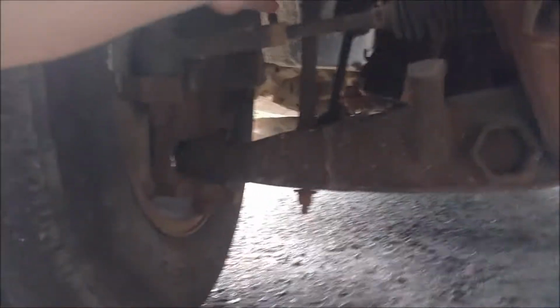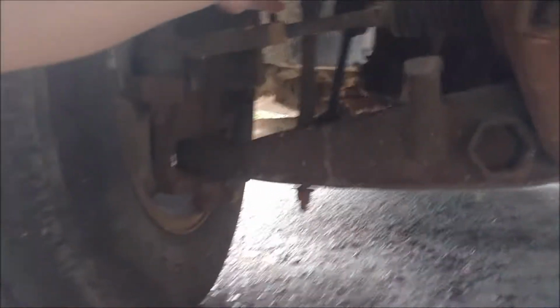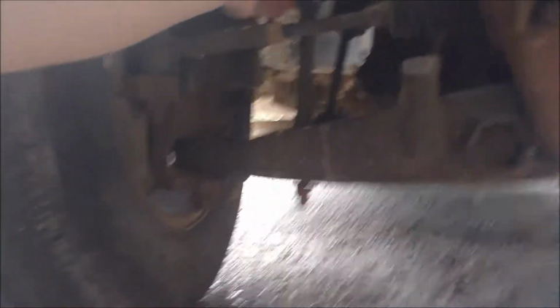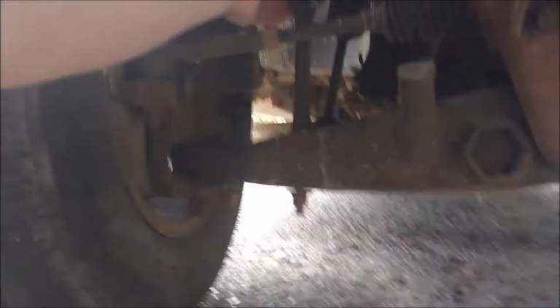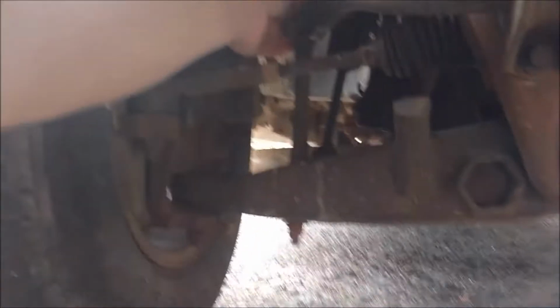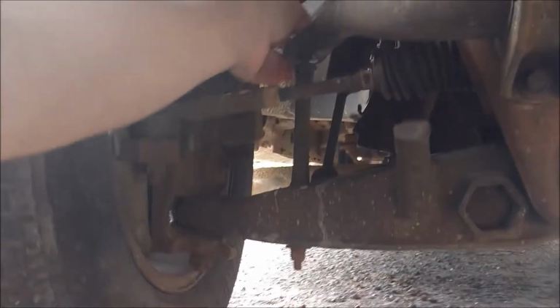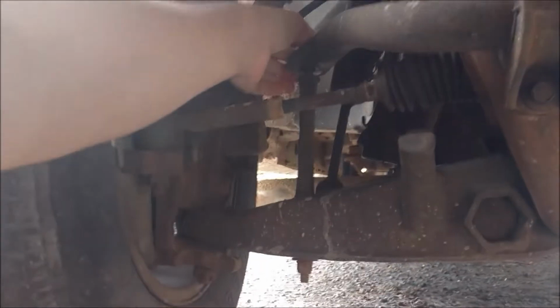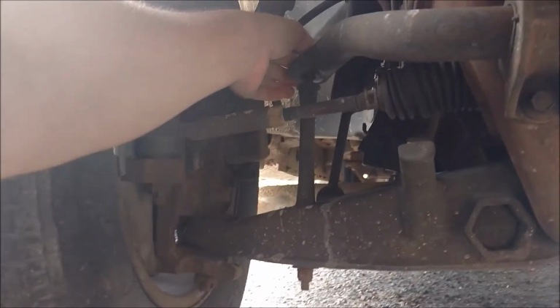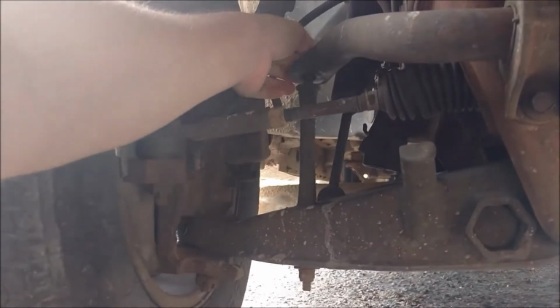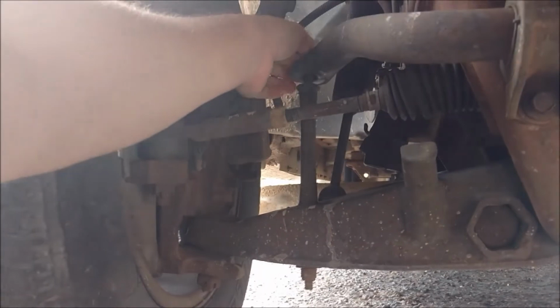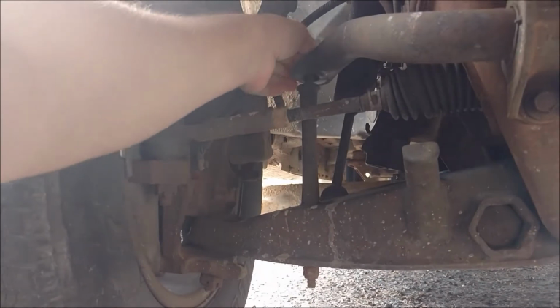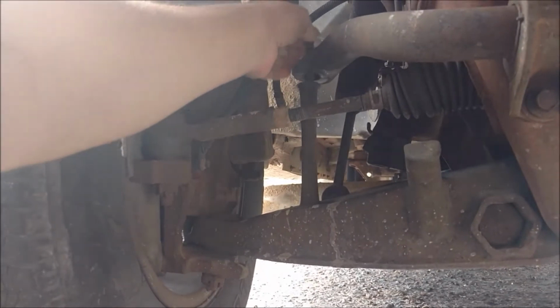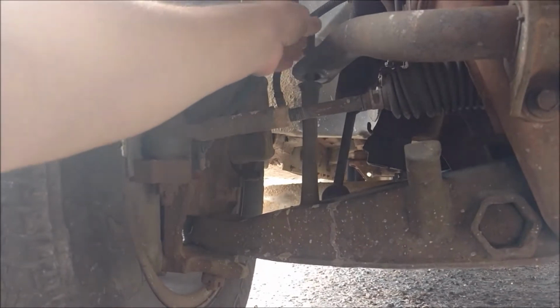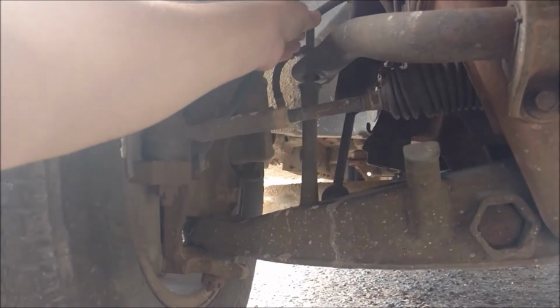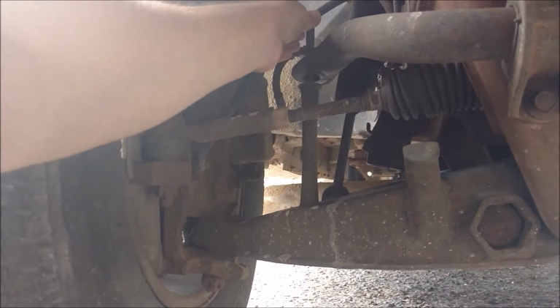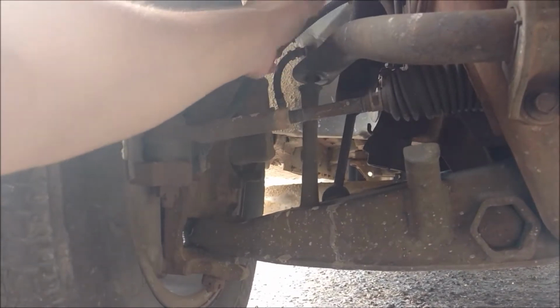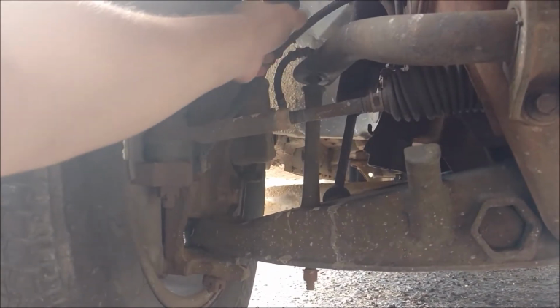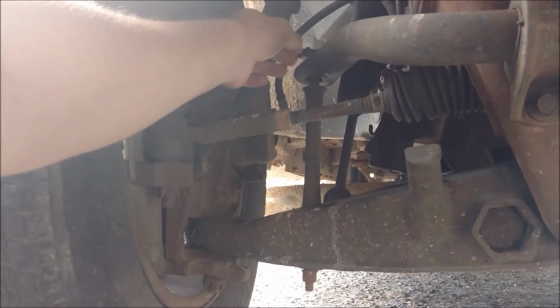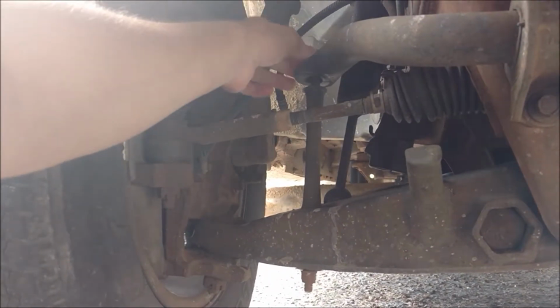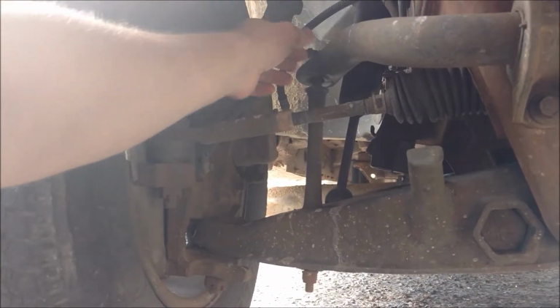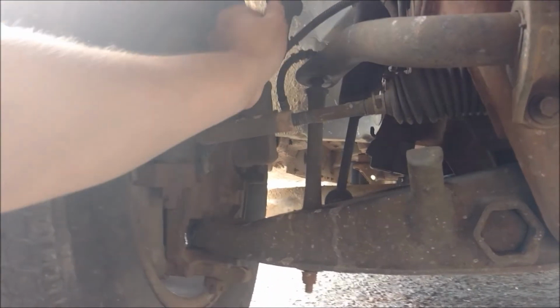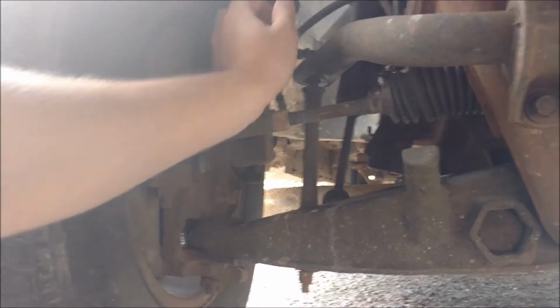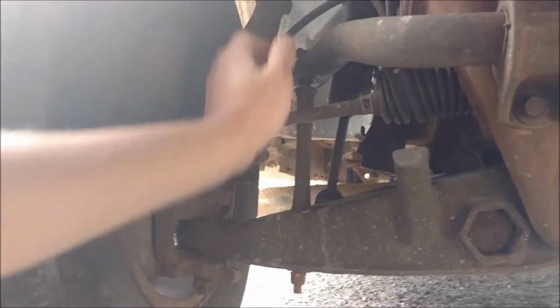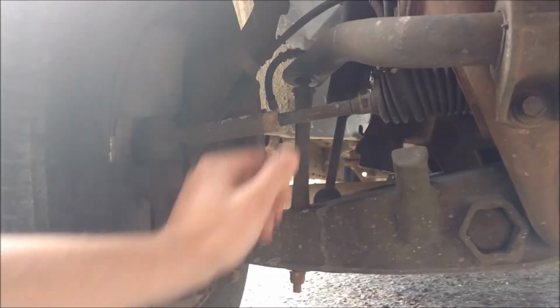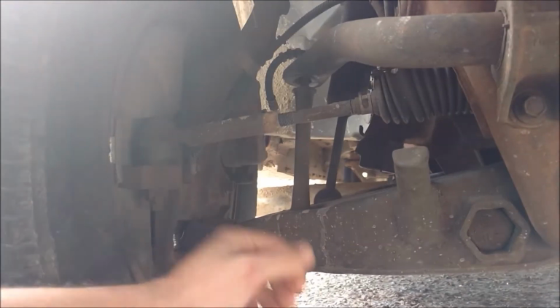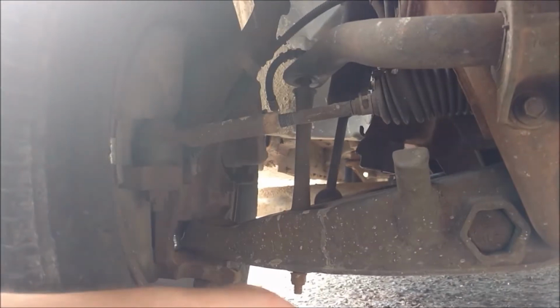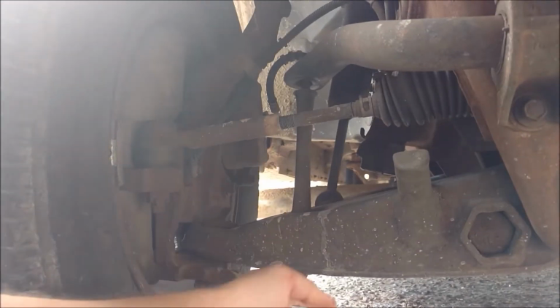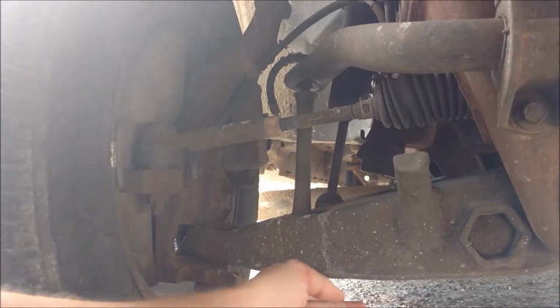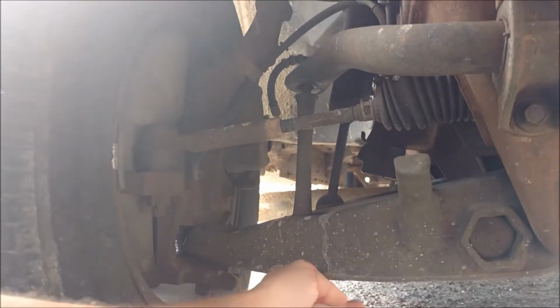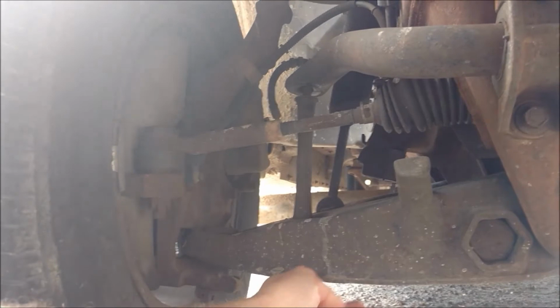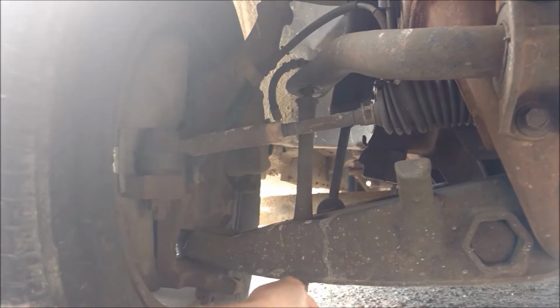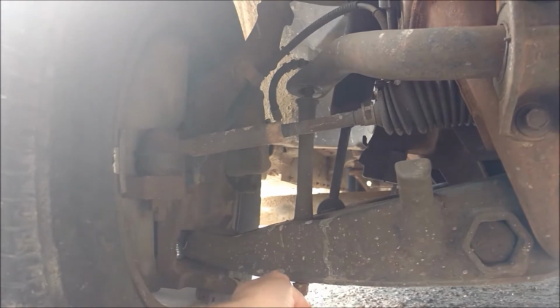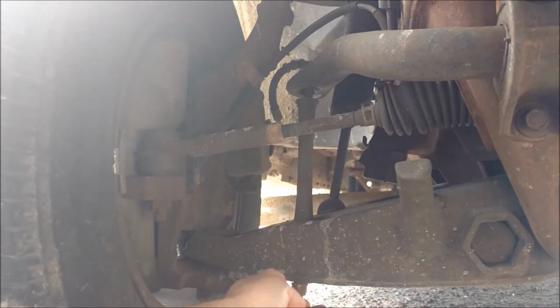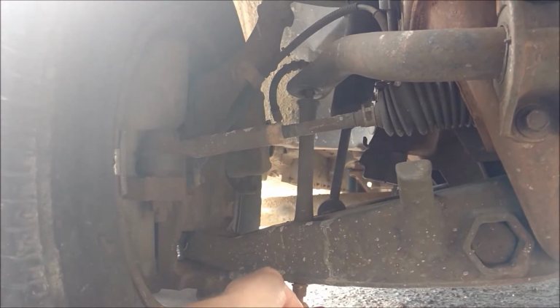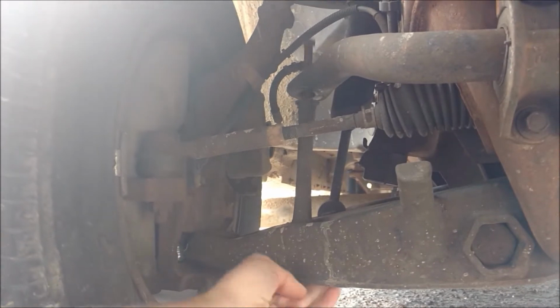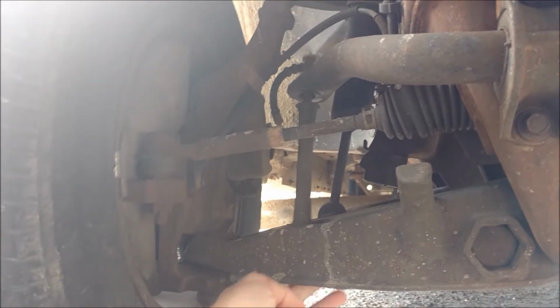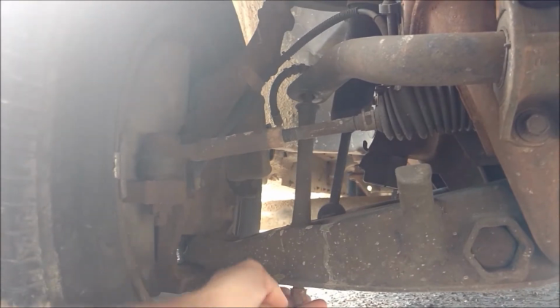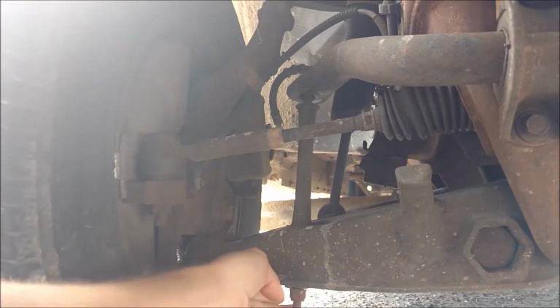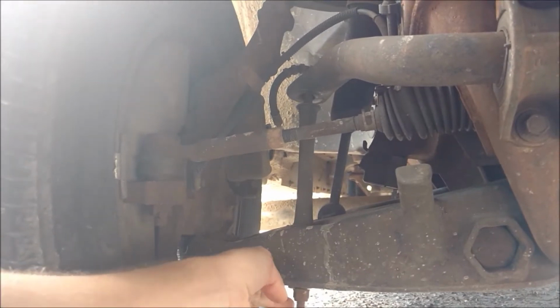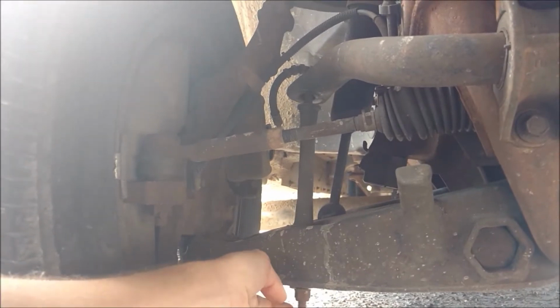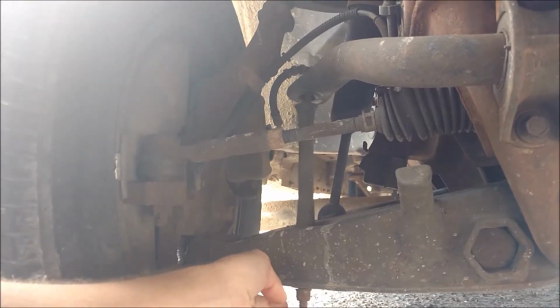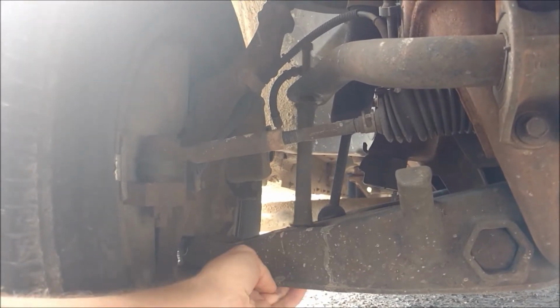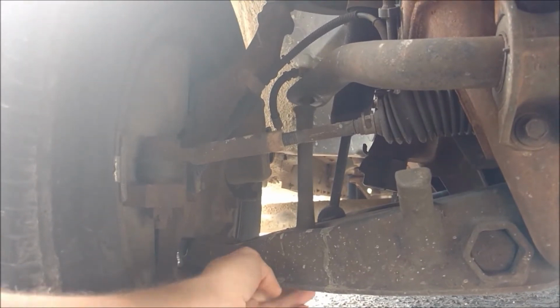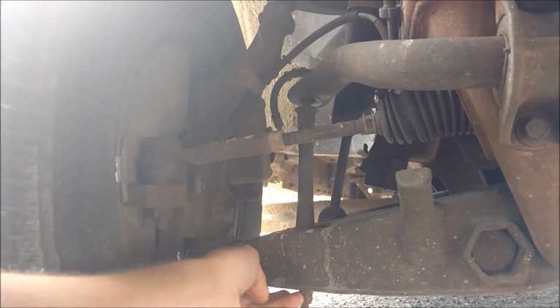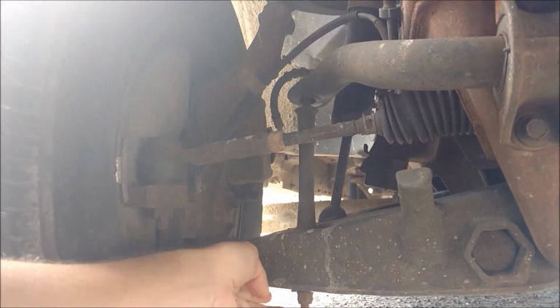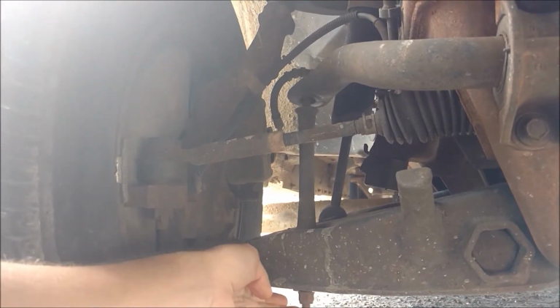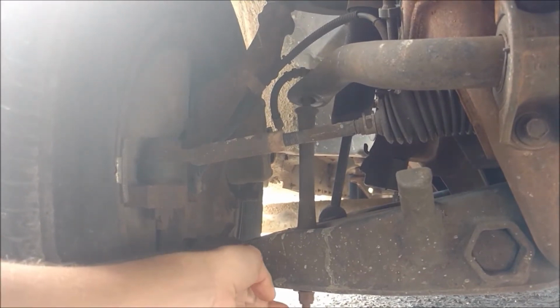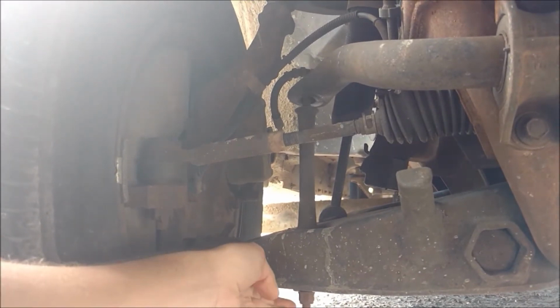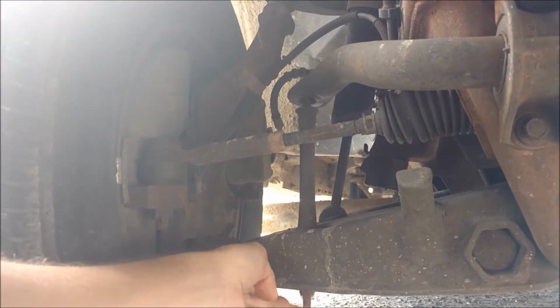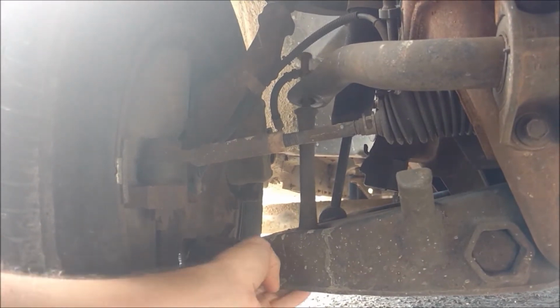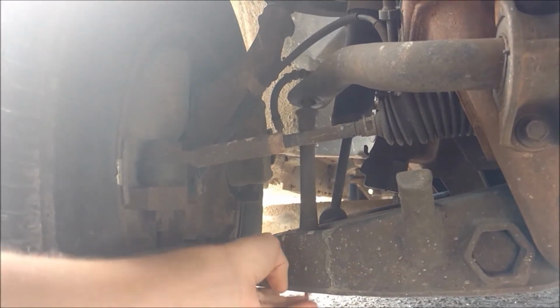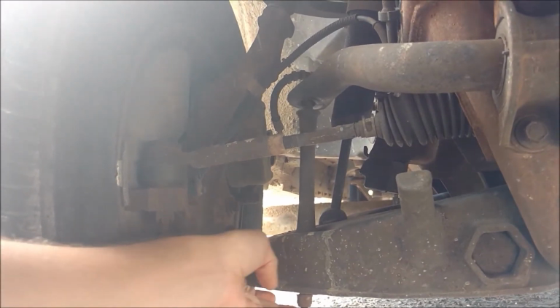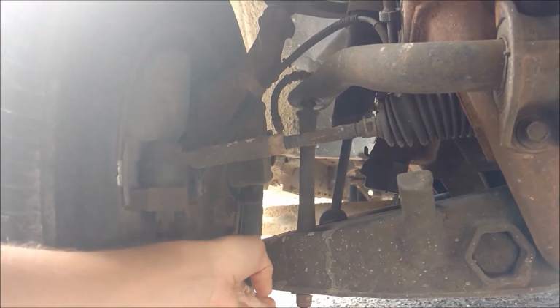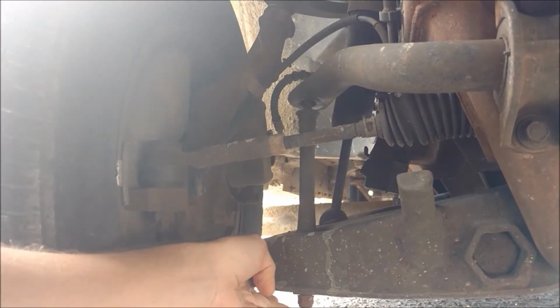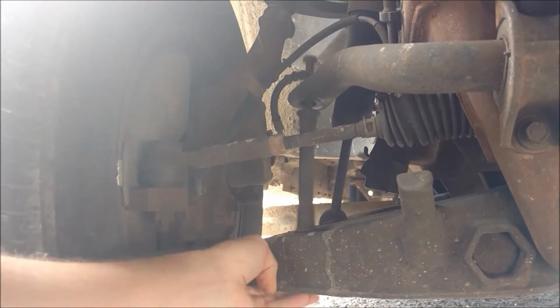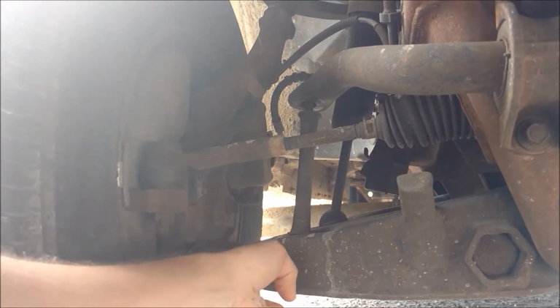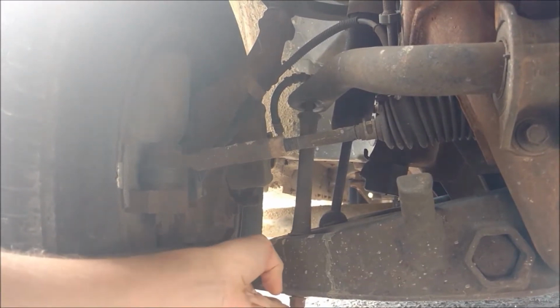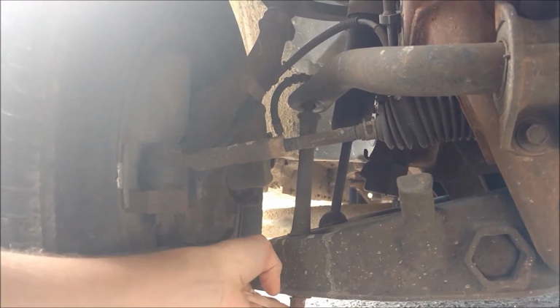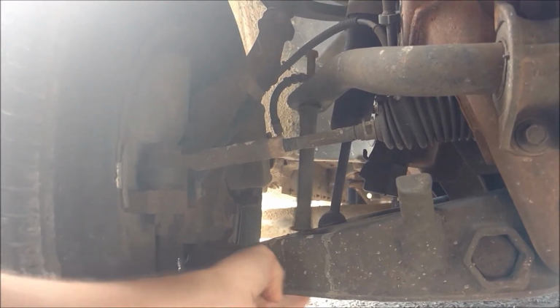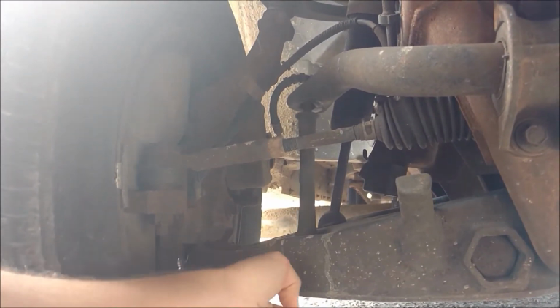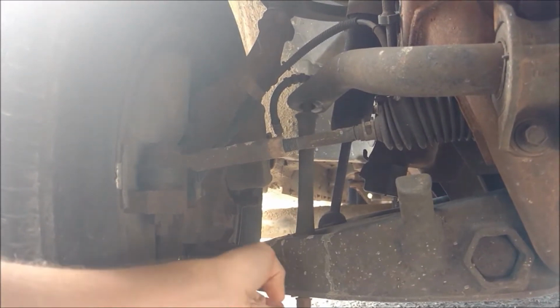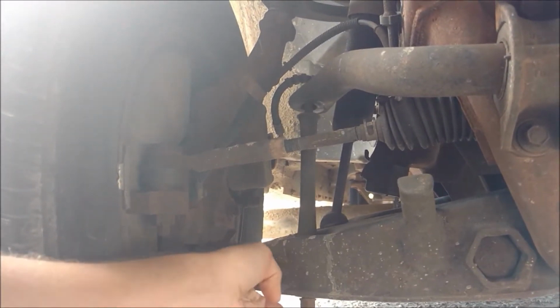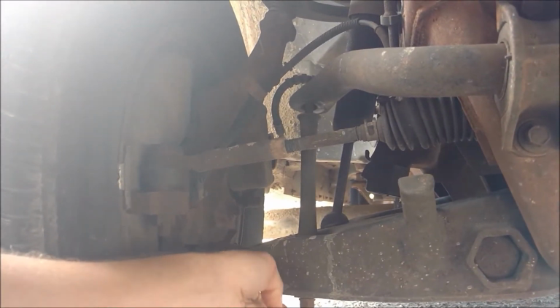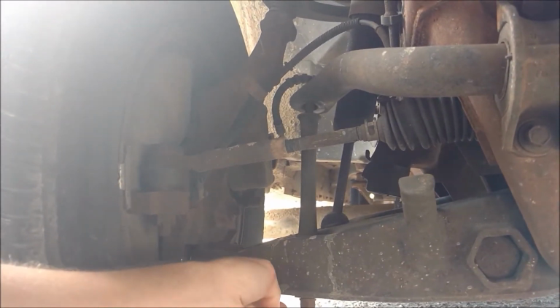I found the problem to be these sway bar end links — pieces of metal connecting the control arm to the sway bar.